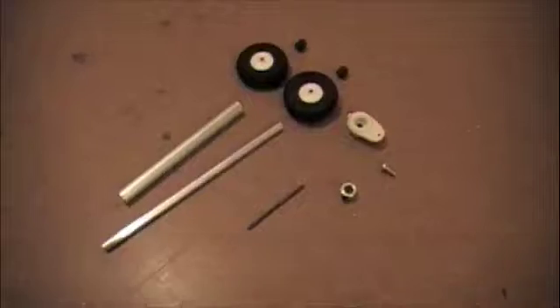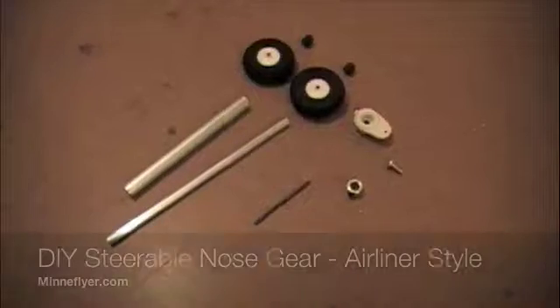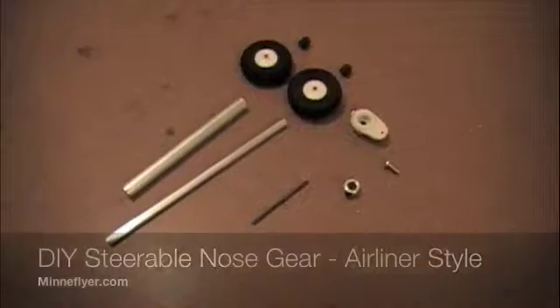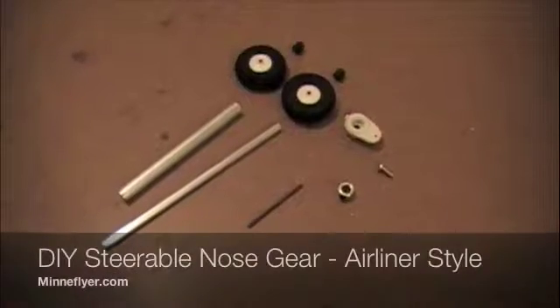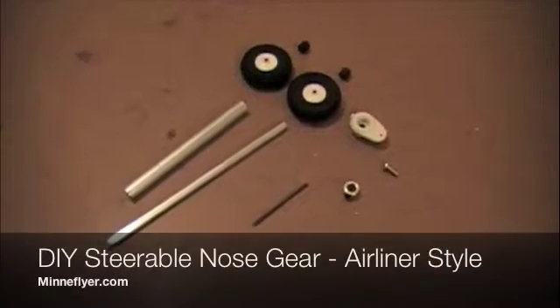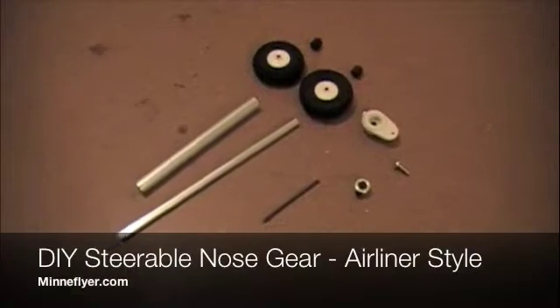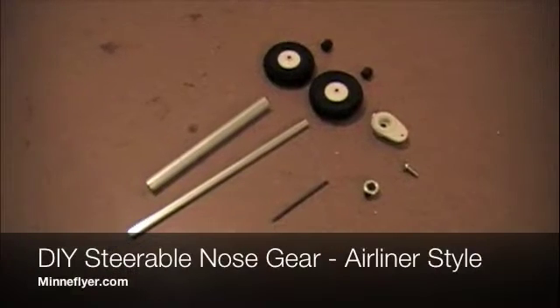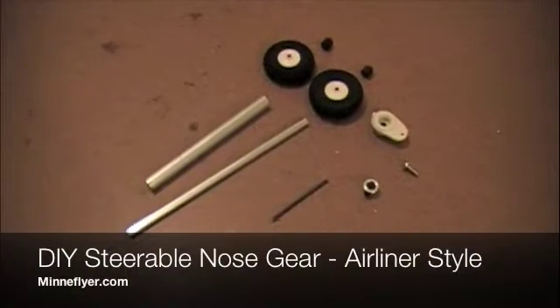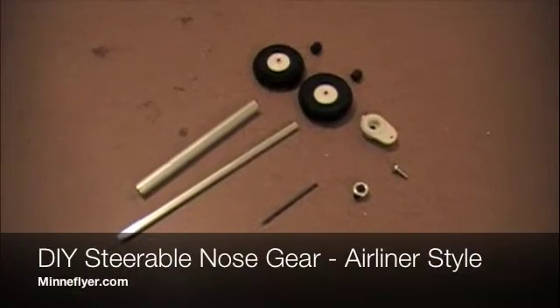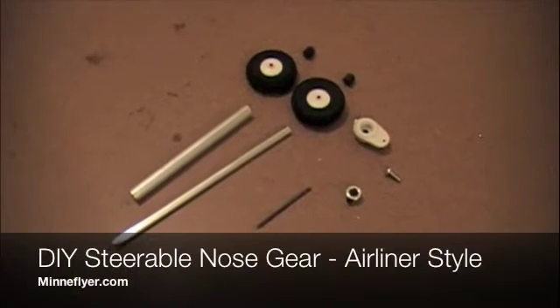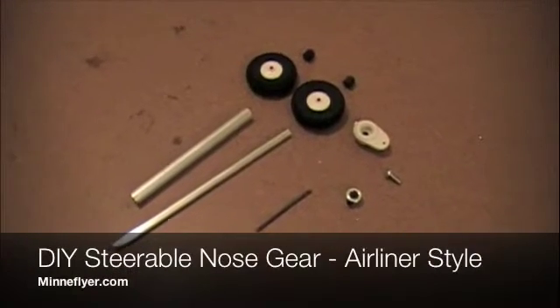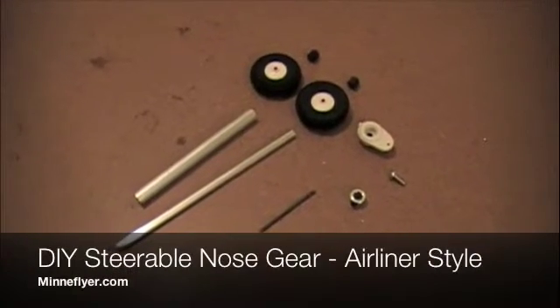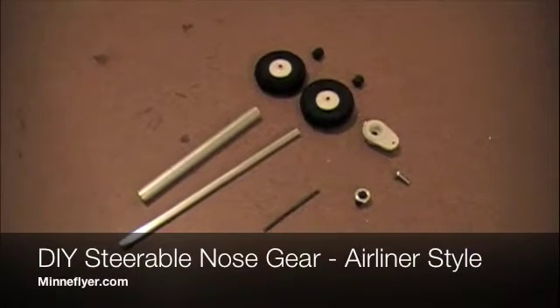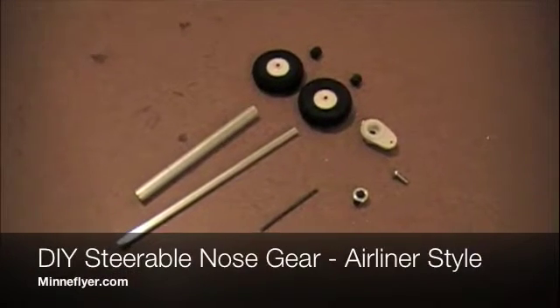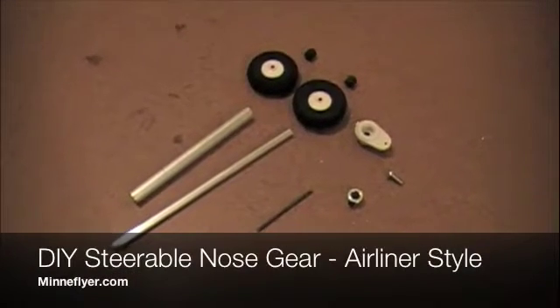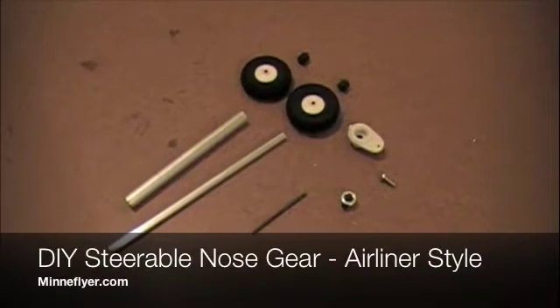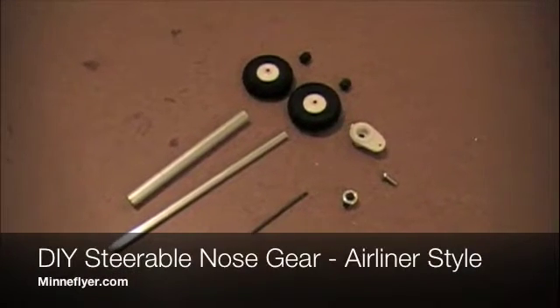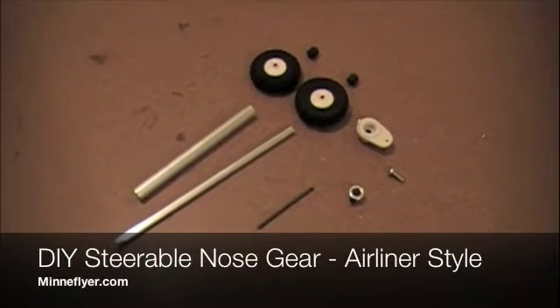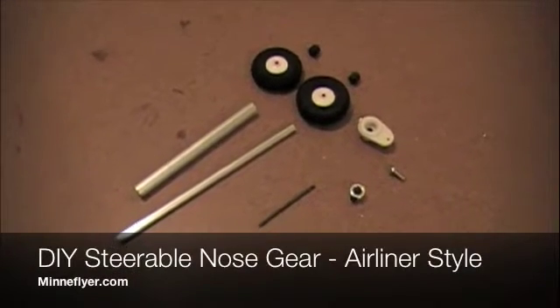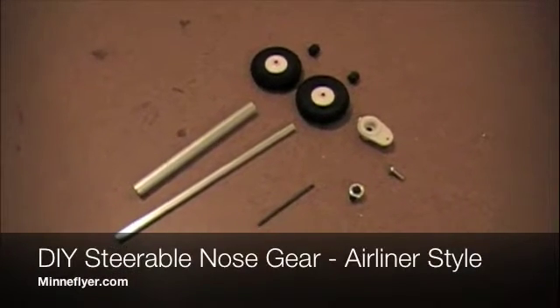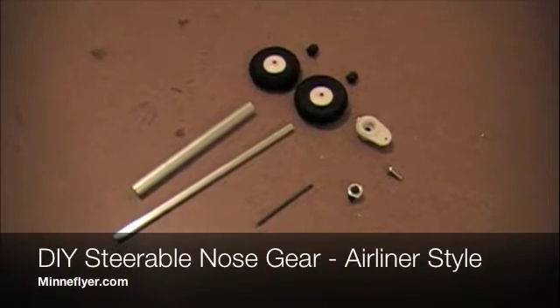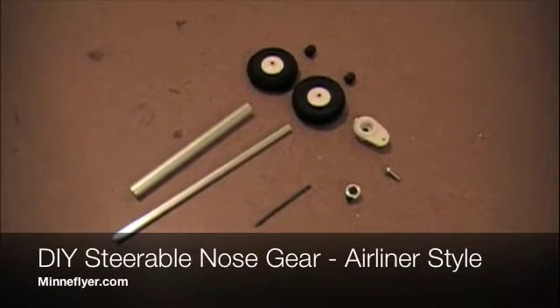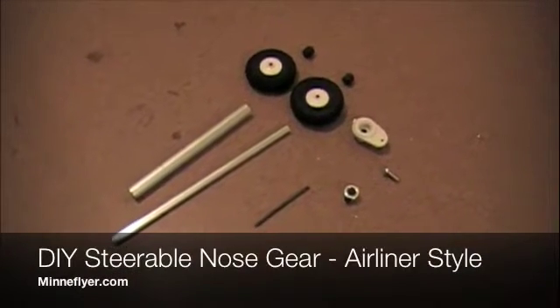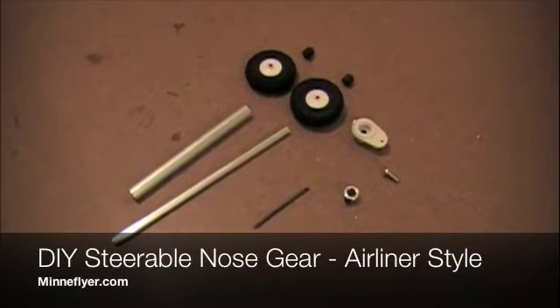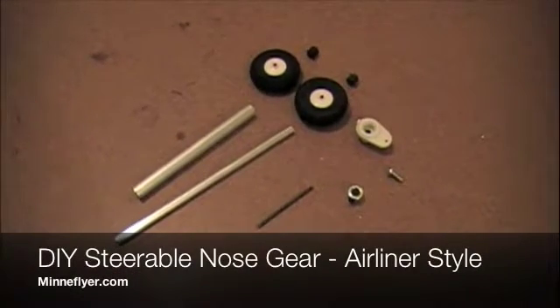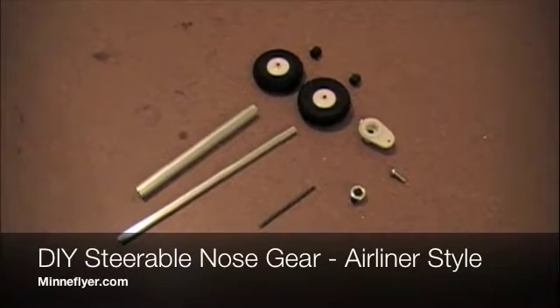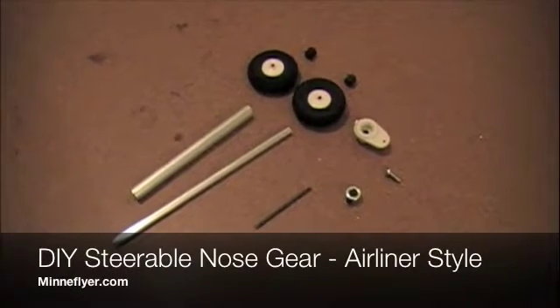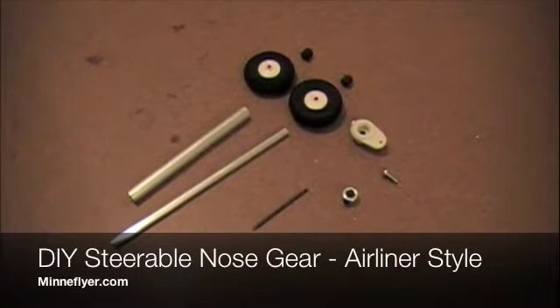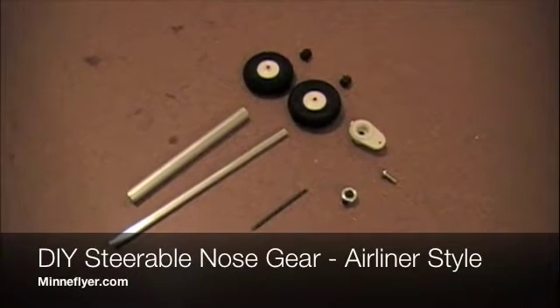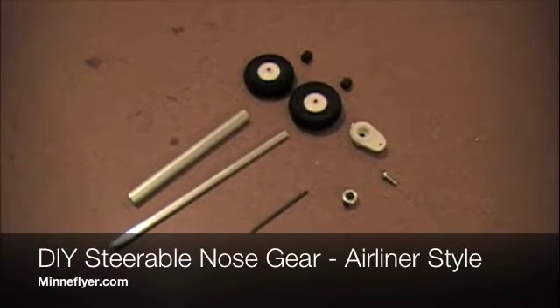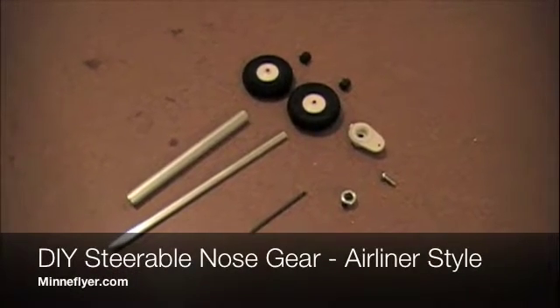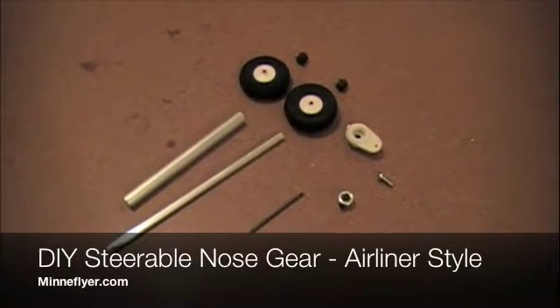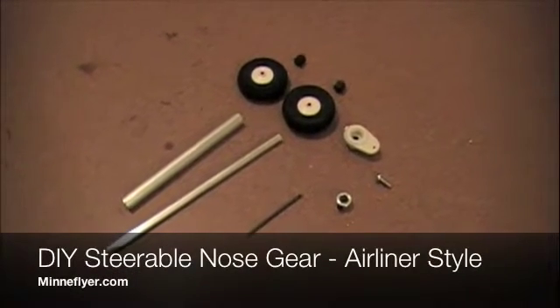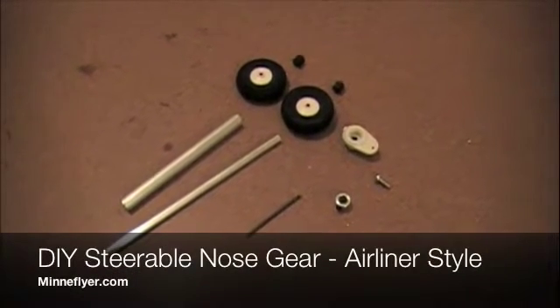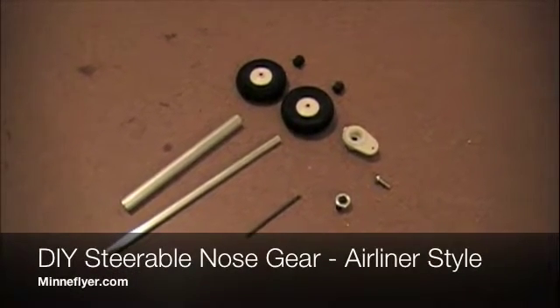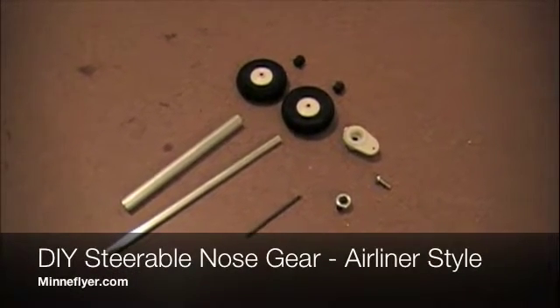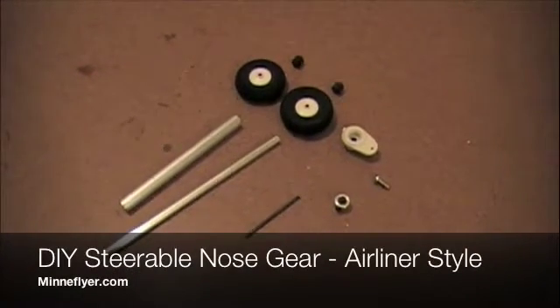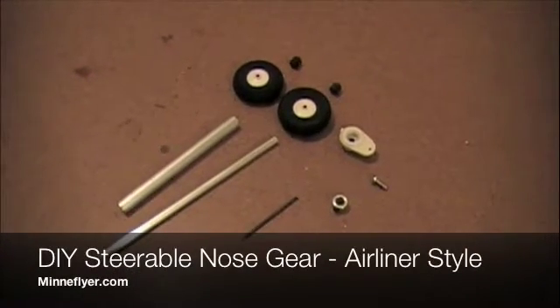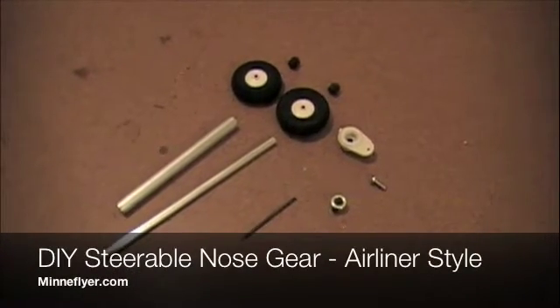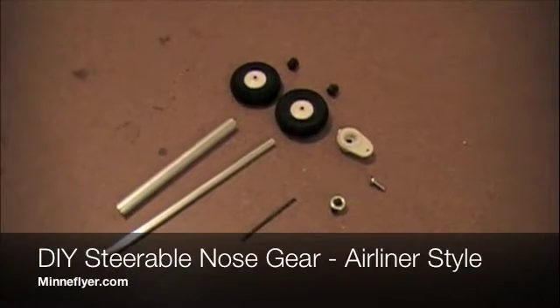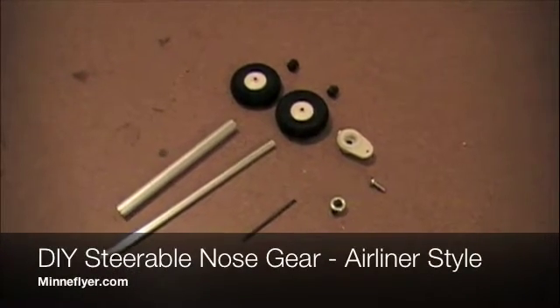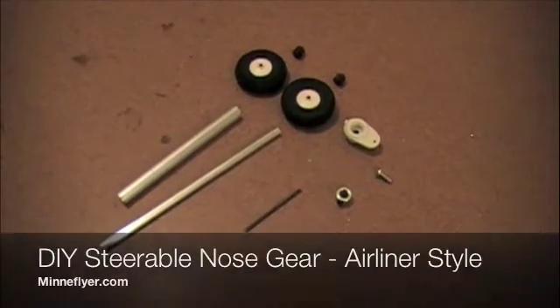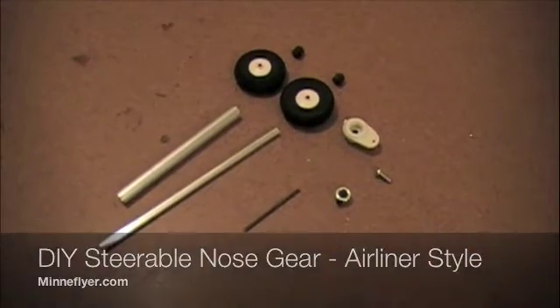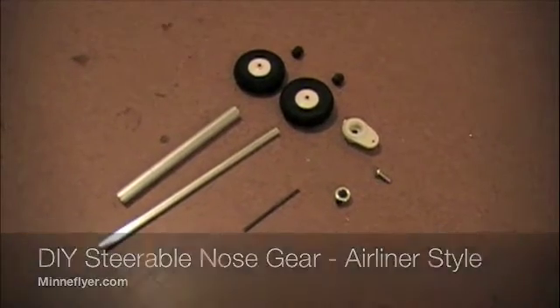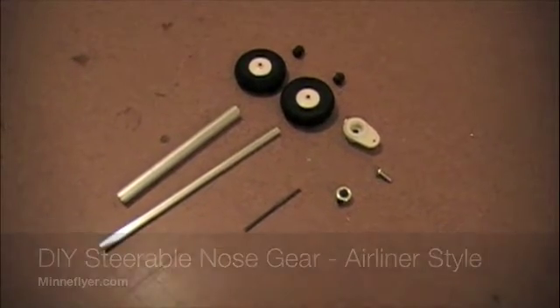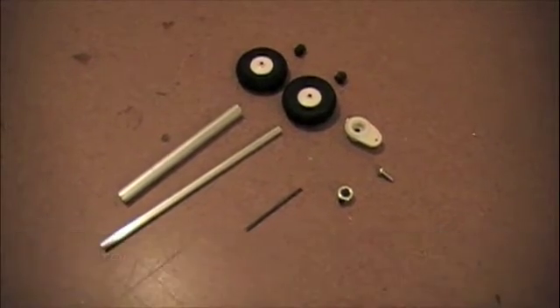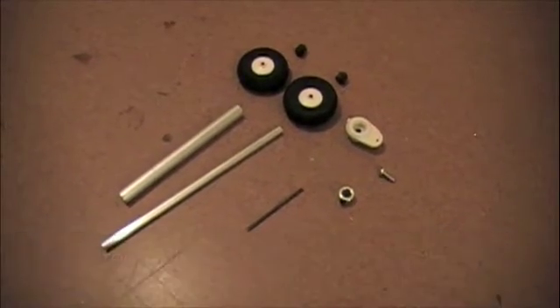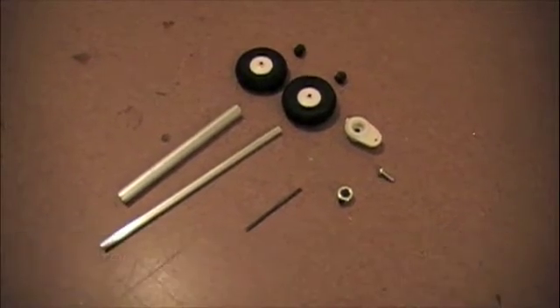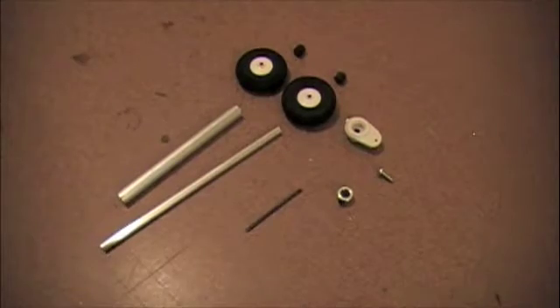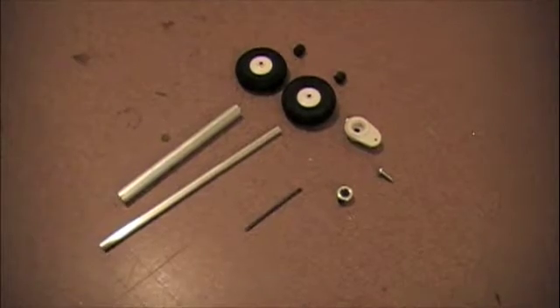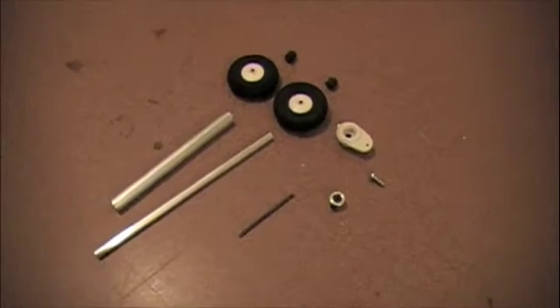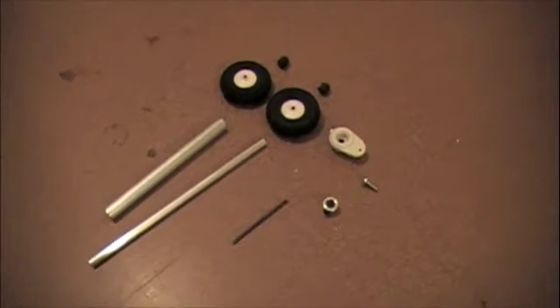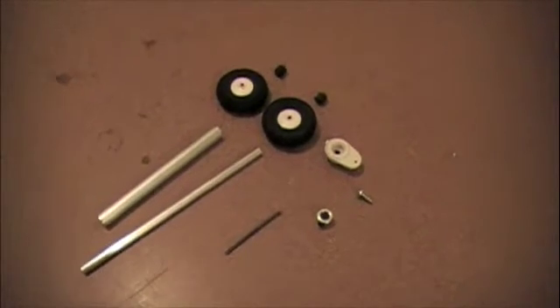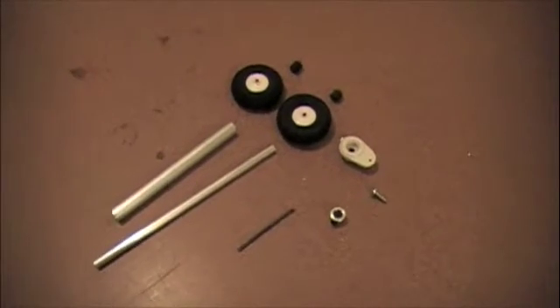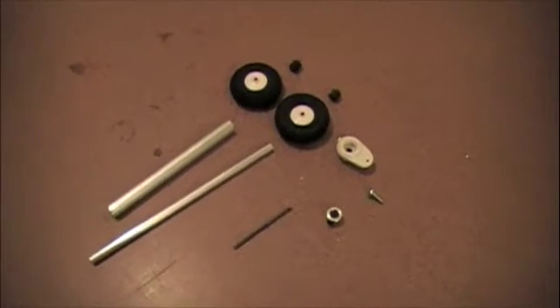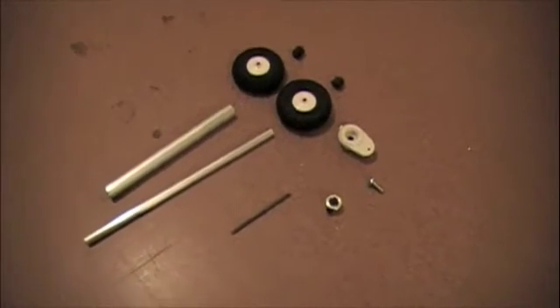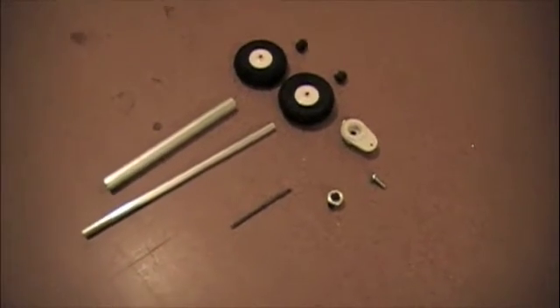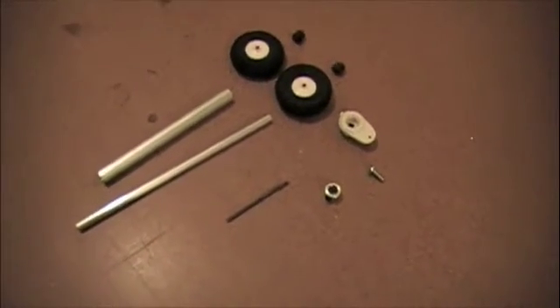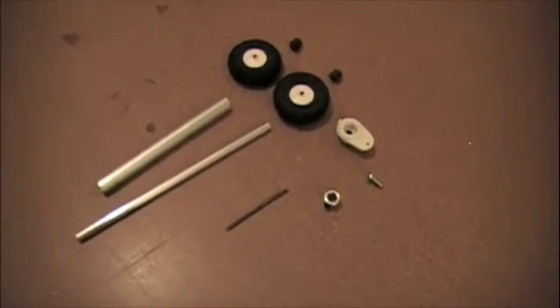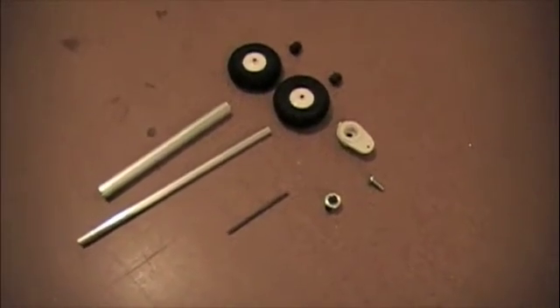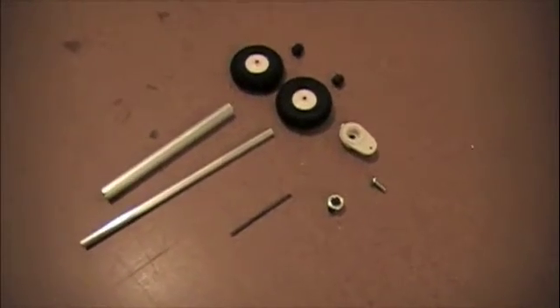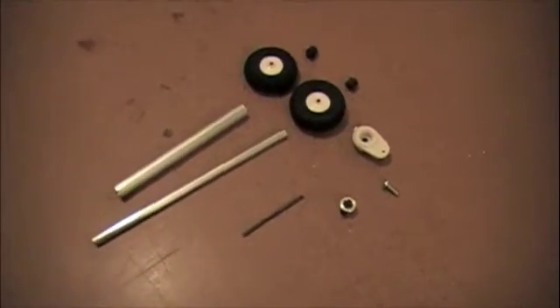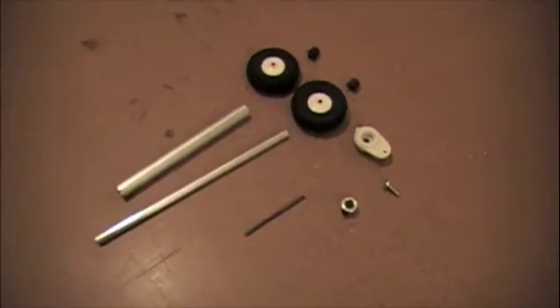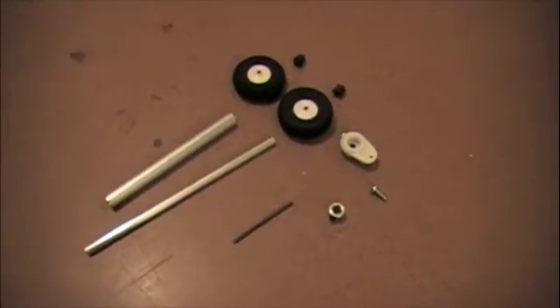Today we're going to do a do-it-yourself steerable nose gear with just a few cheap parts from the local hobby shop.